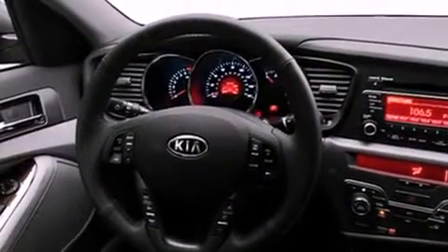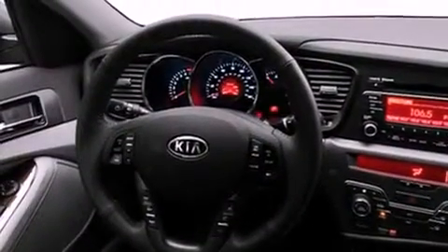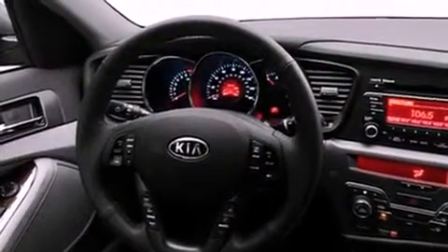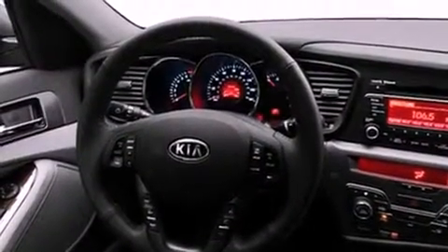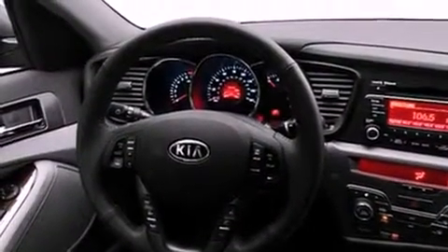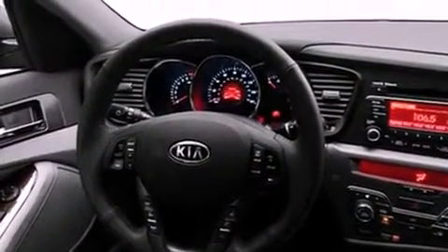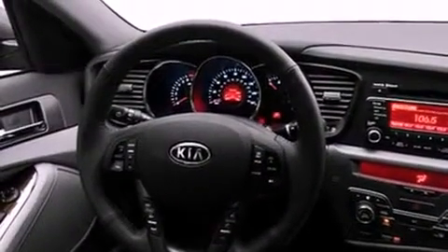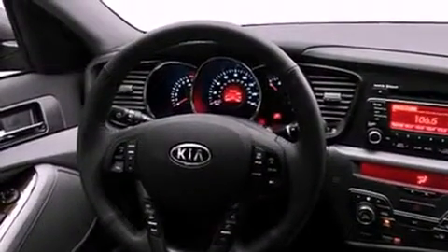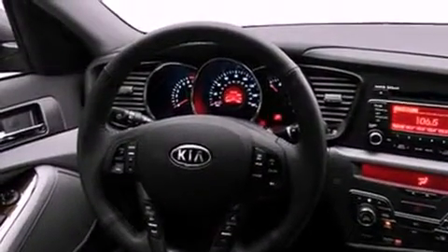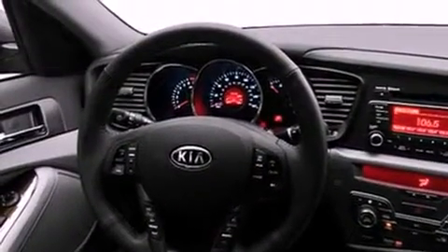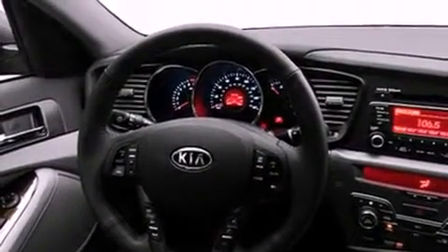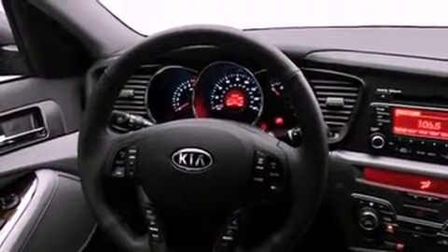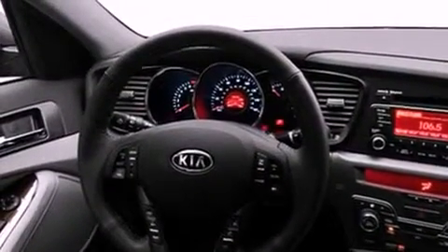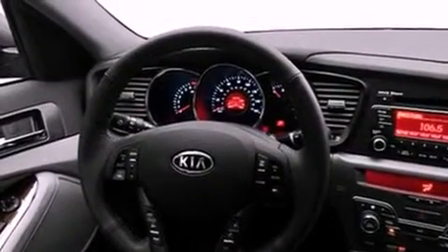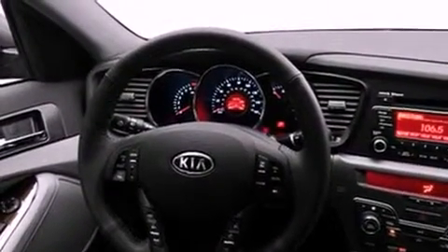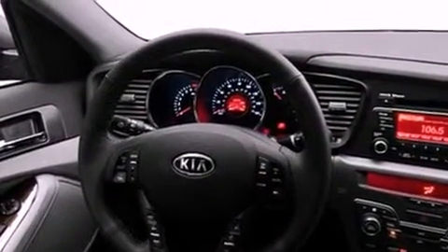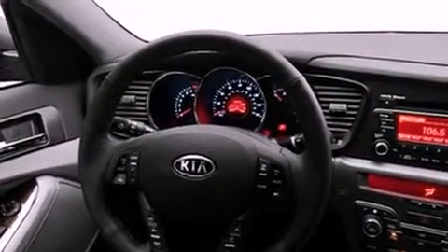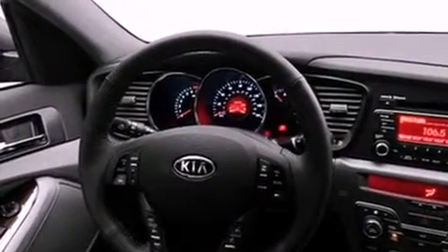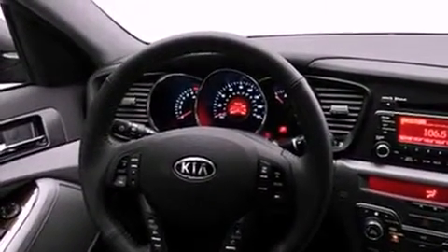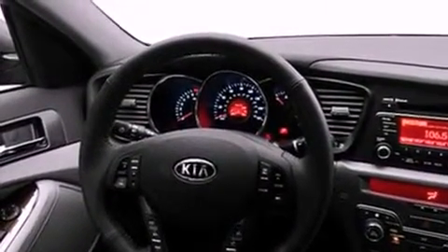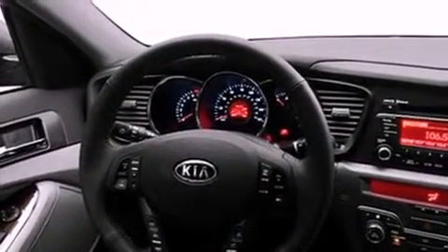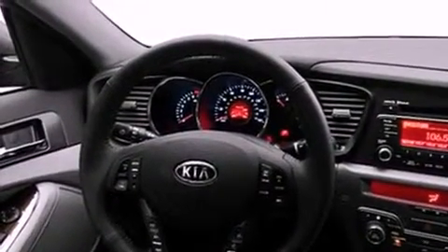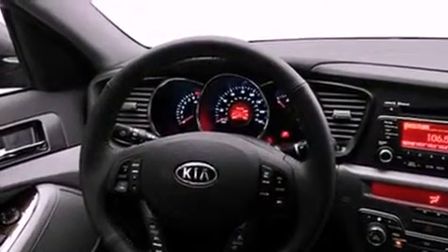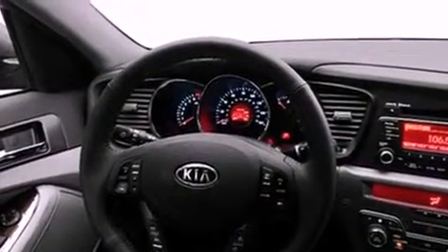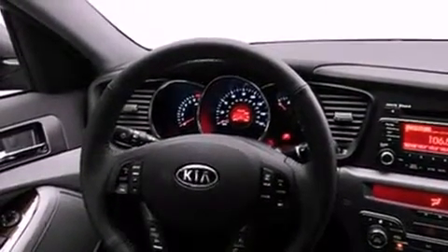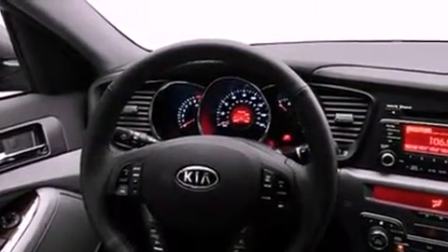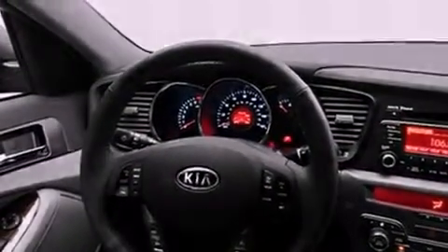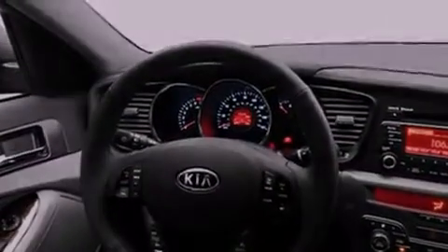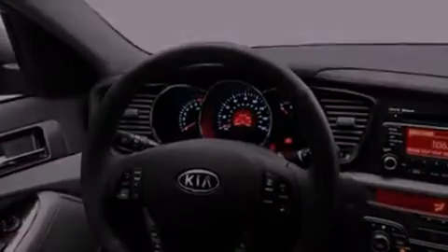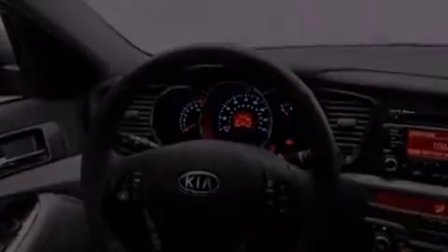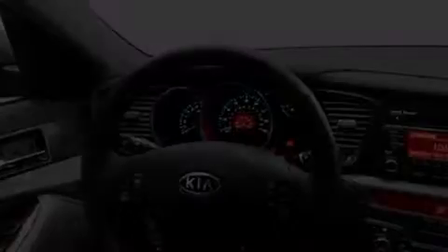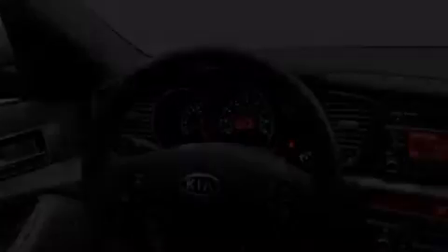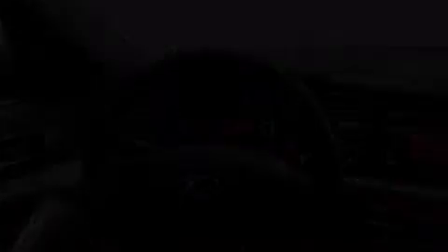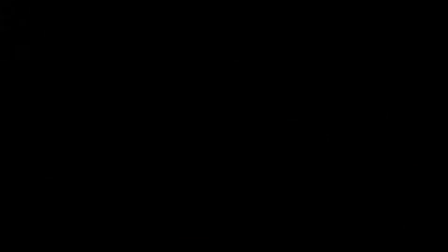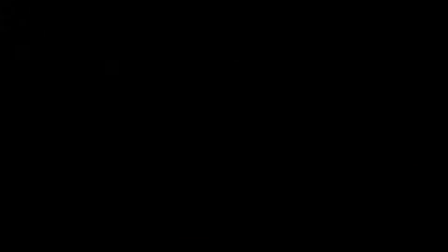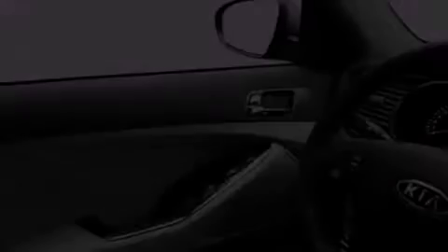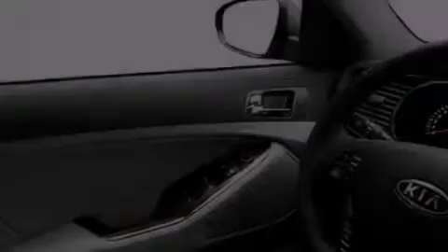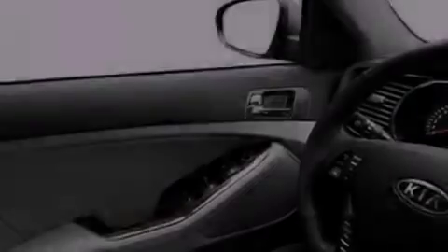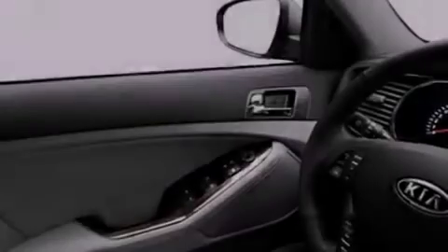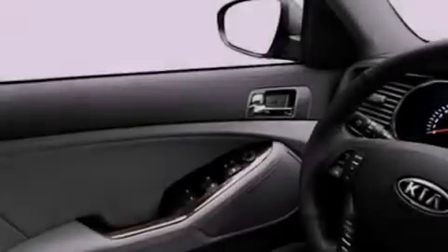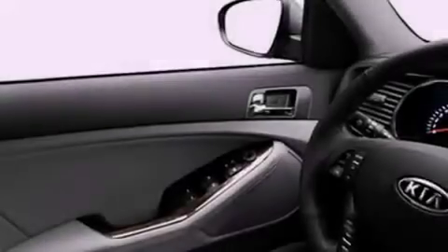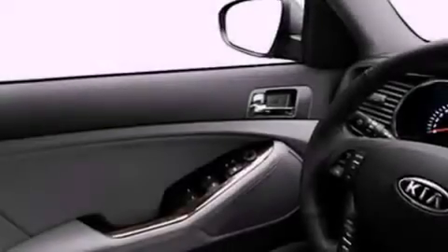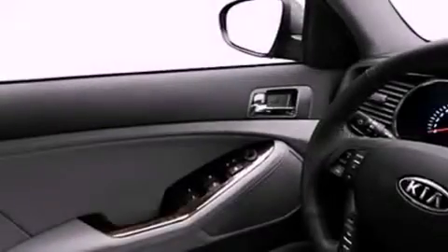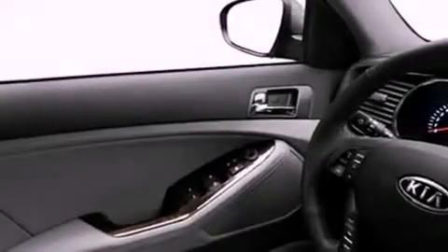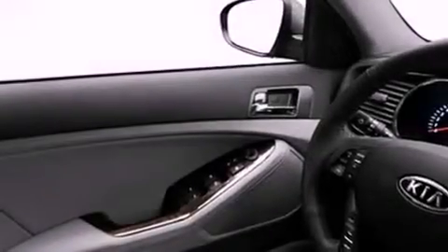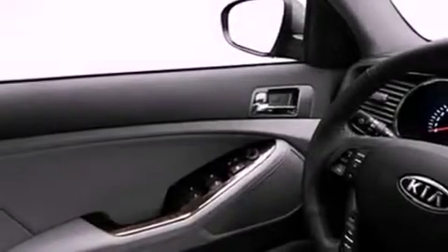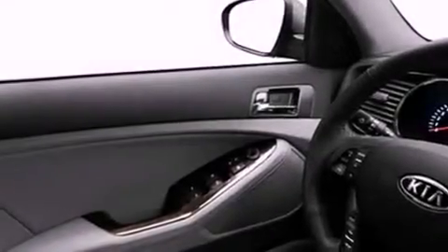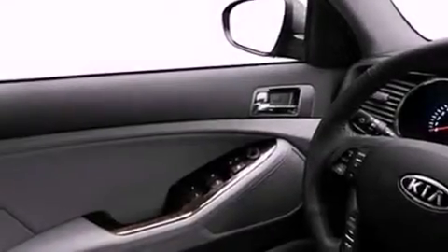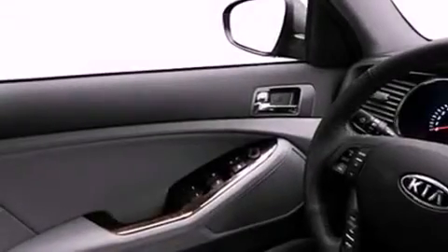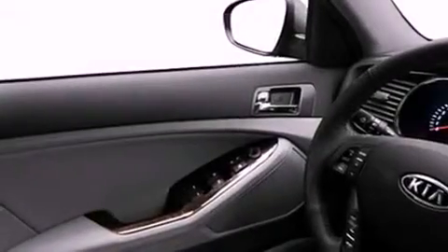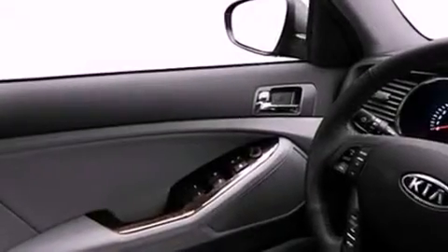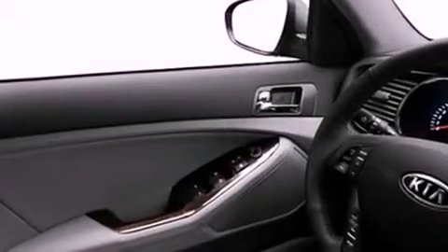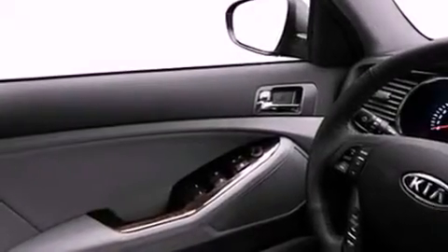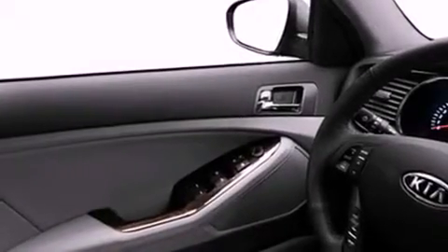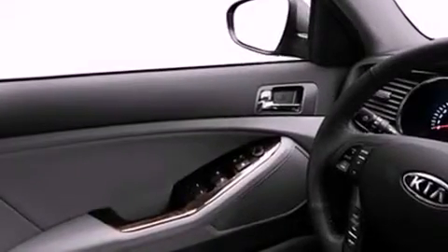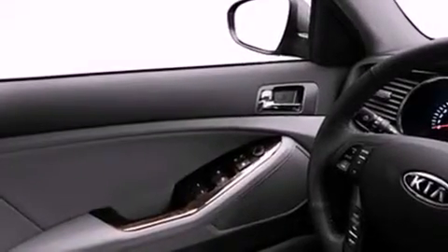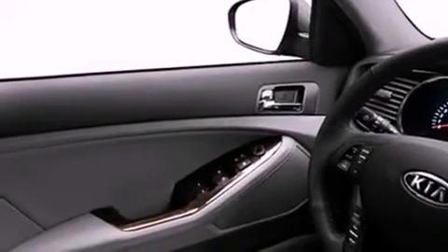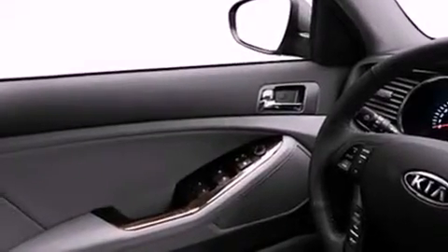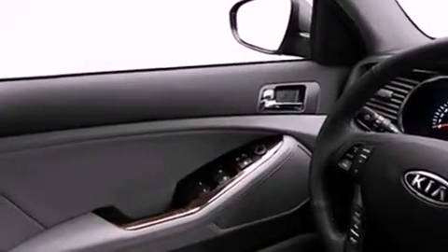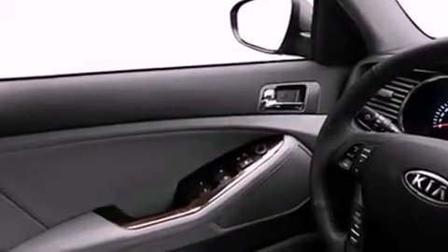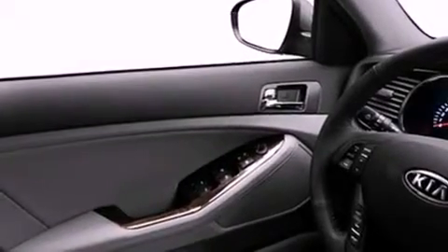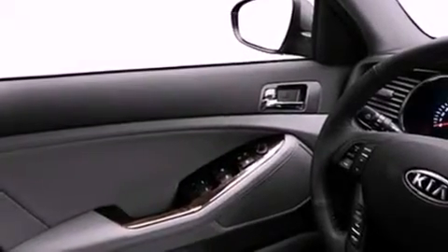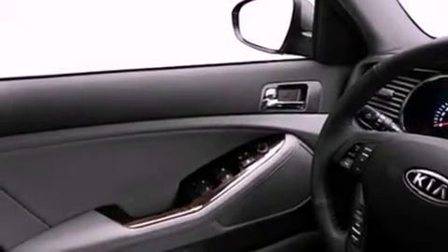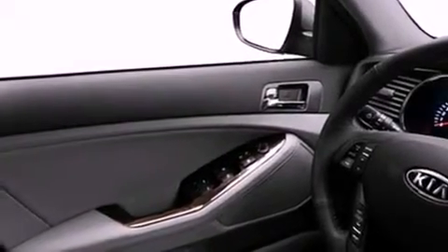Also included are a passenger side vanity mirror, a security system, traction control, an anti-lock braking system, a split folding rear seat, and fog lamps.